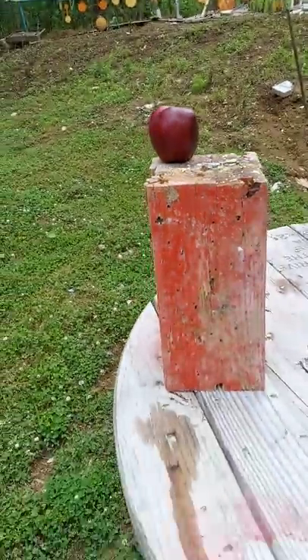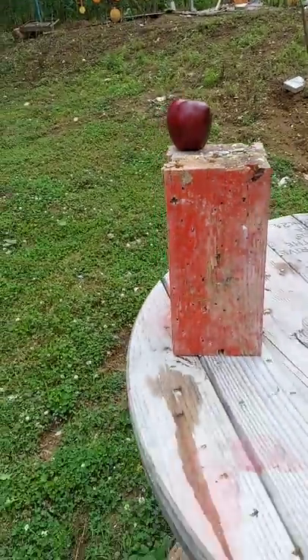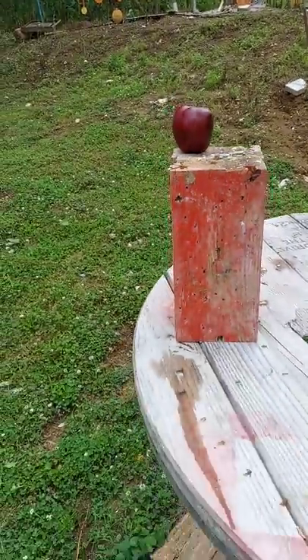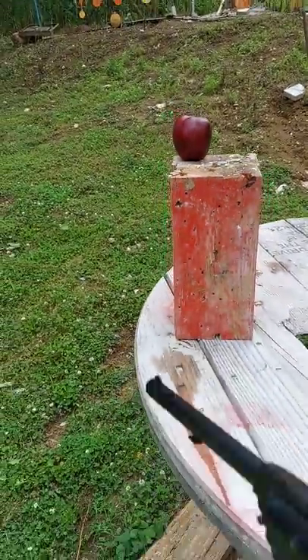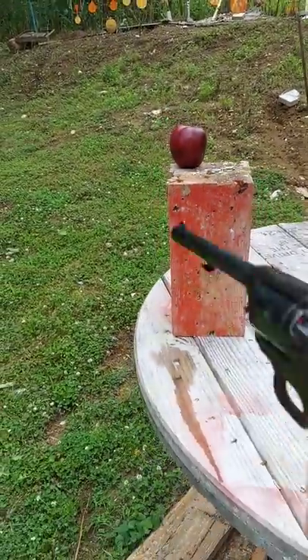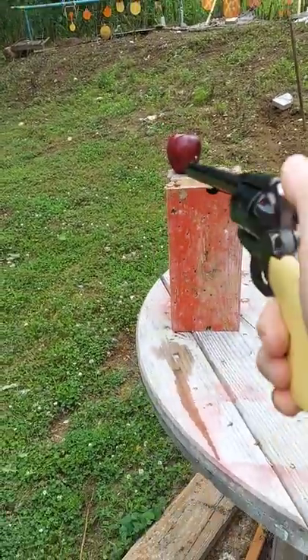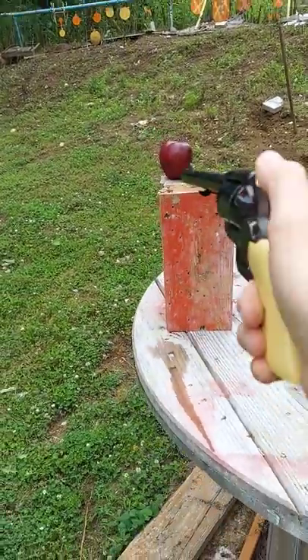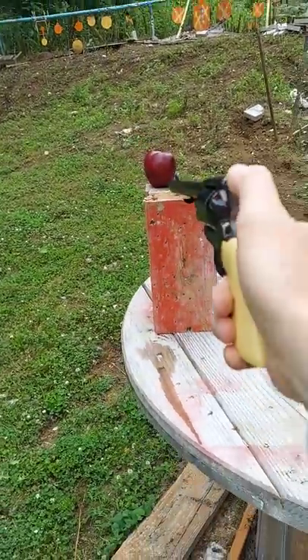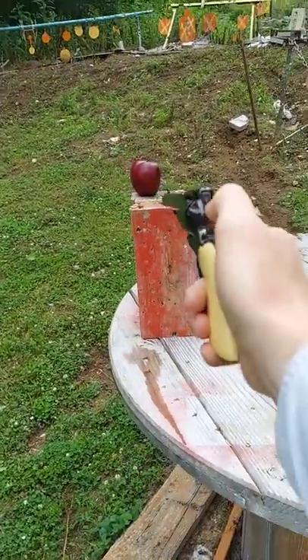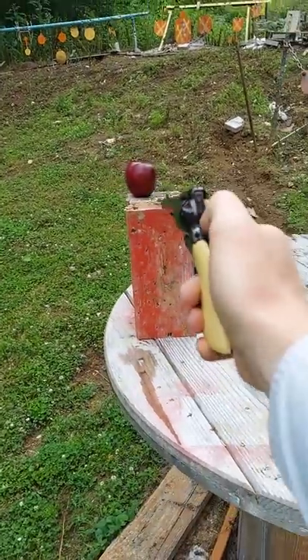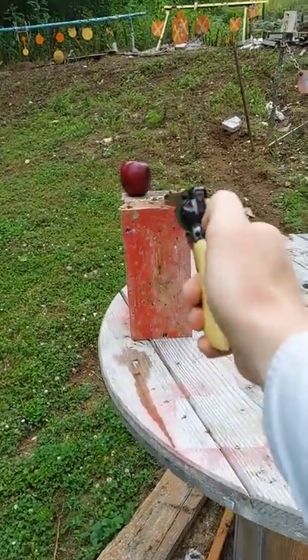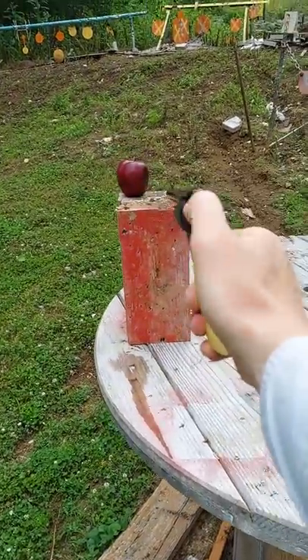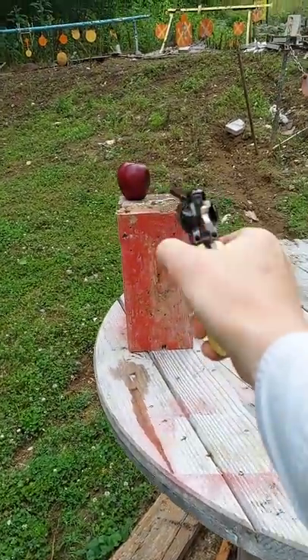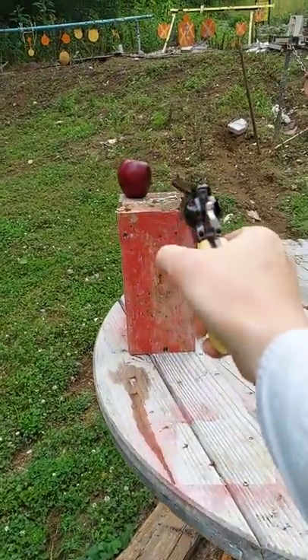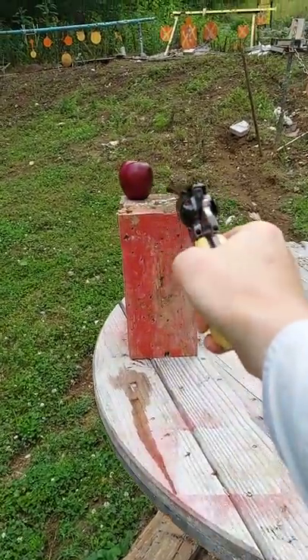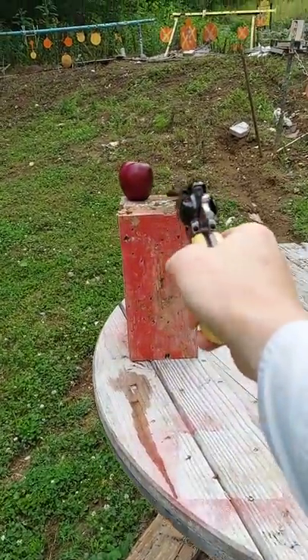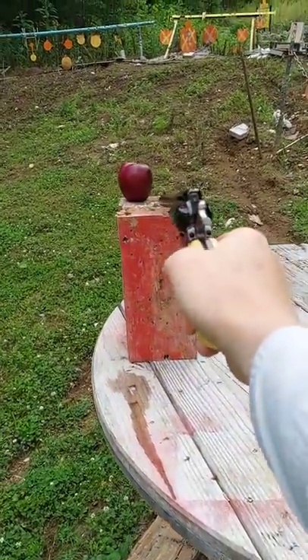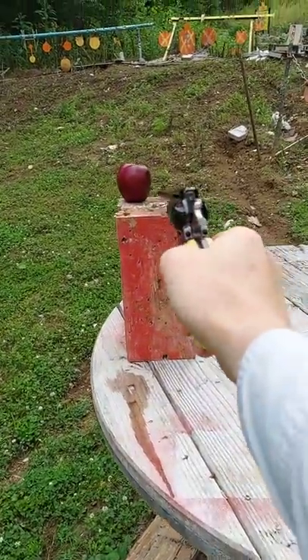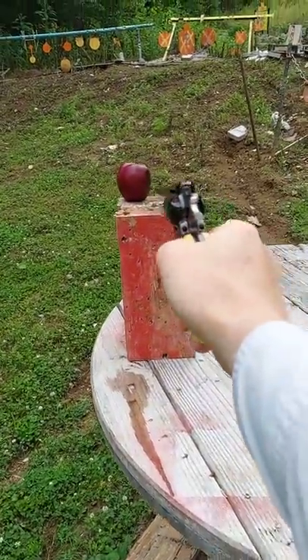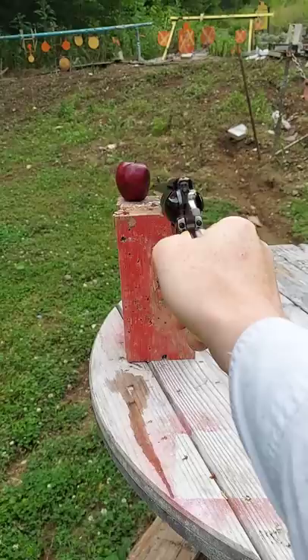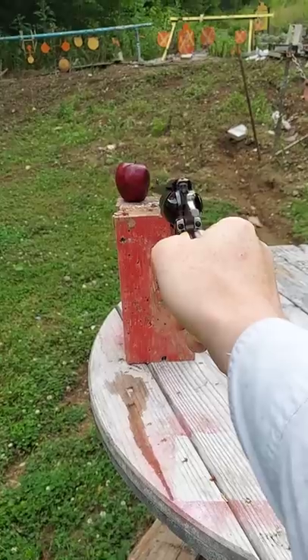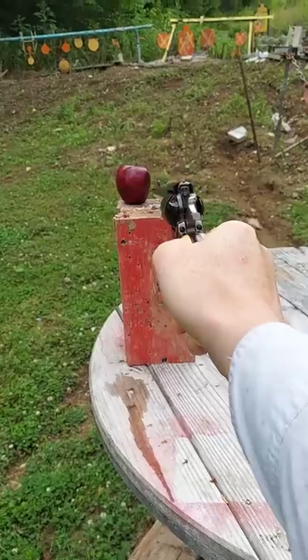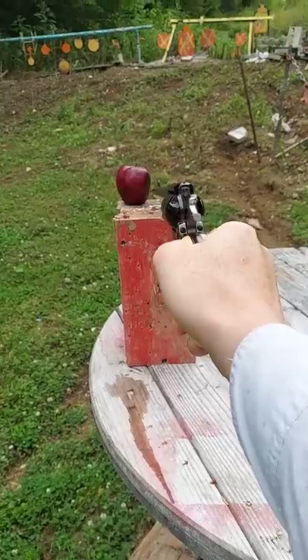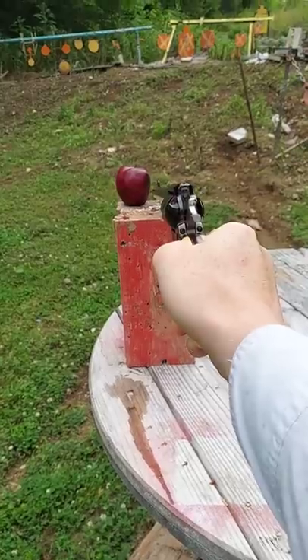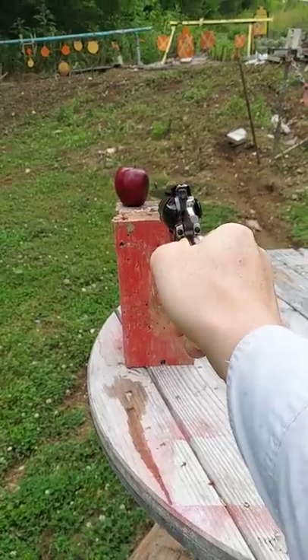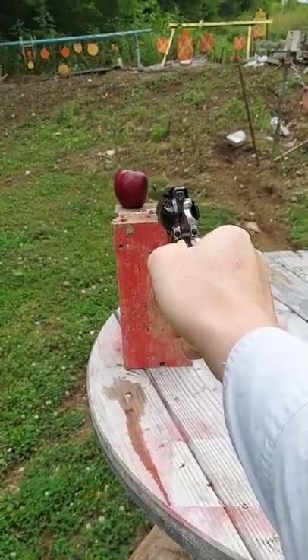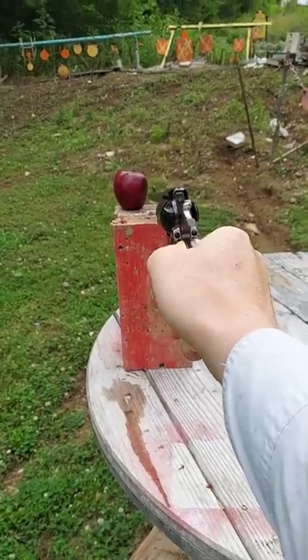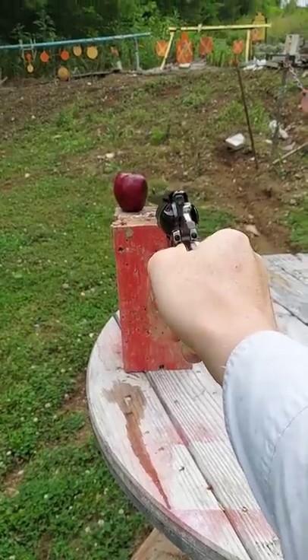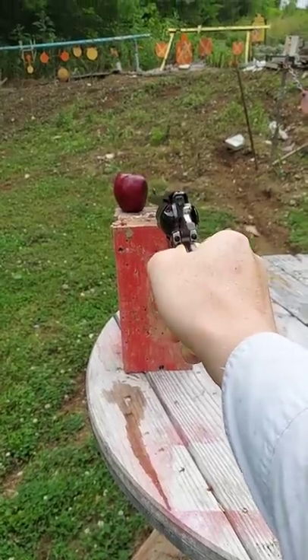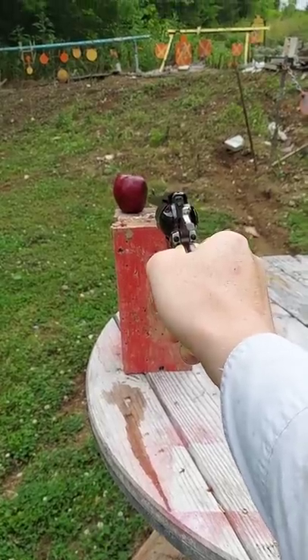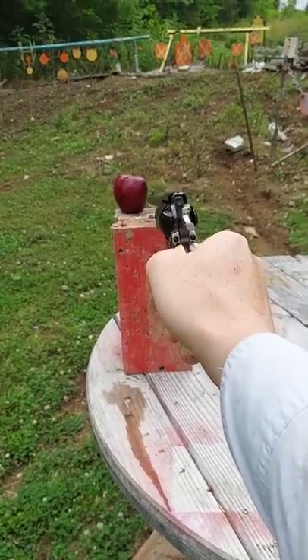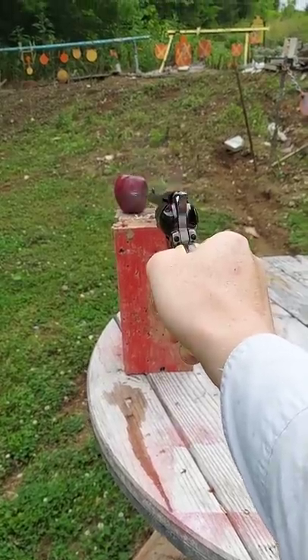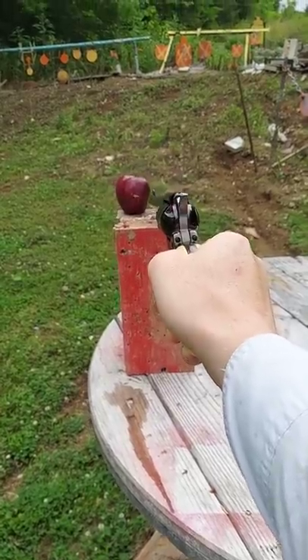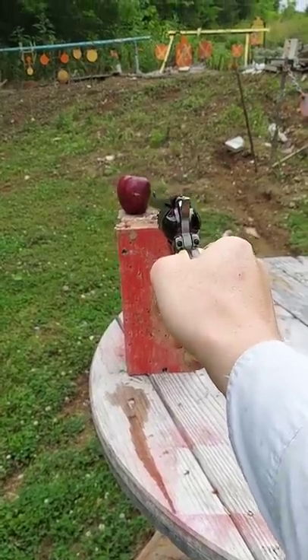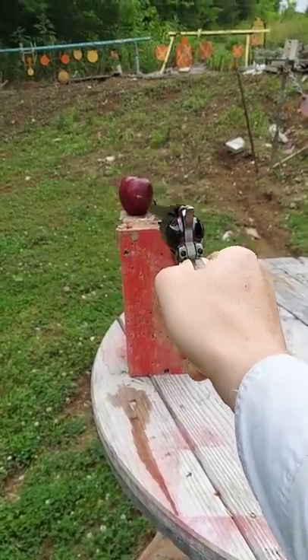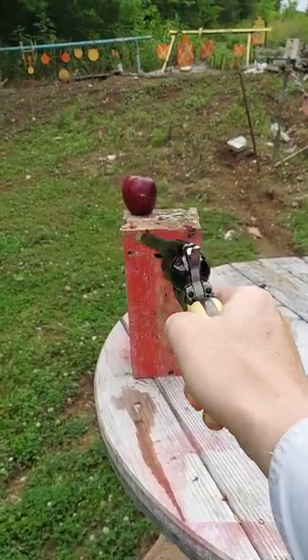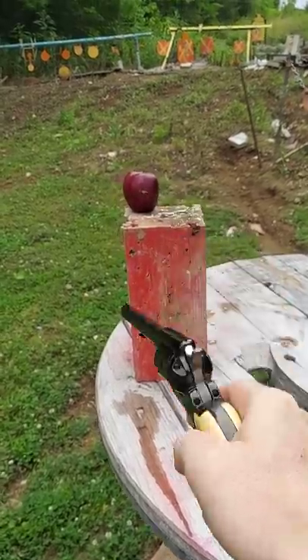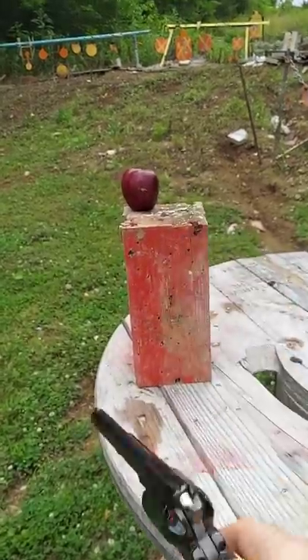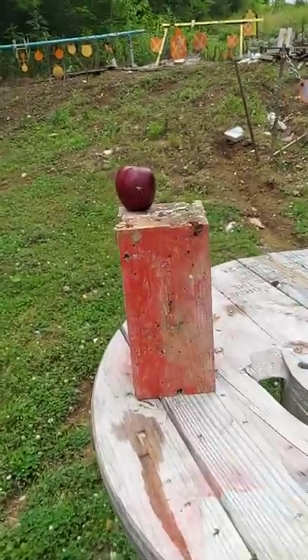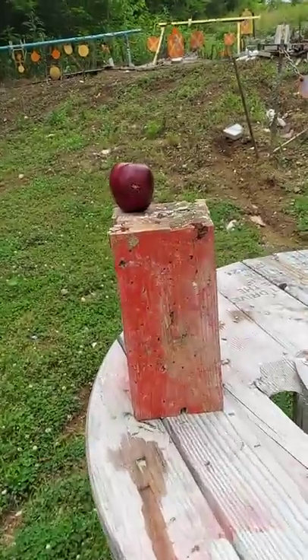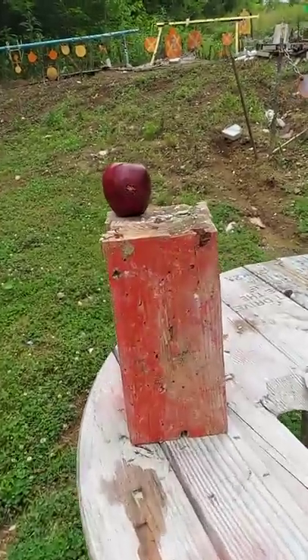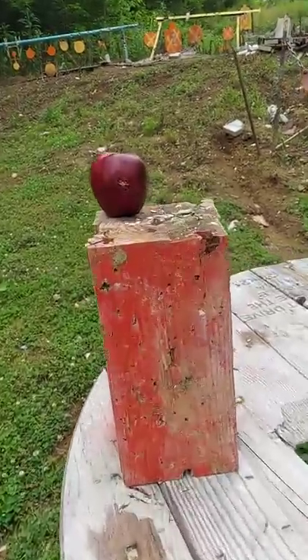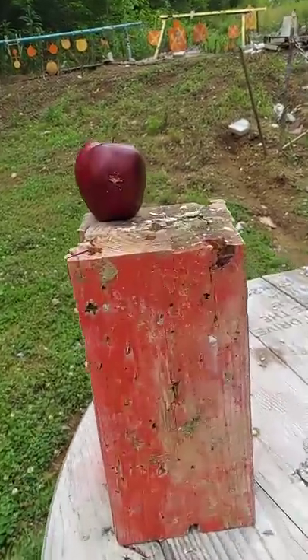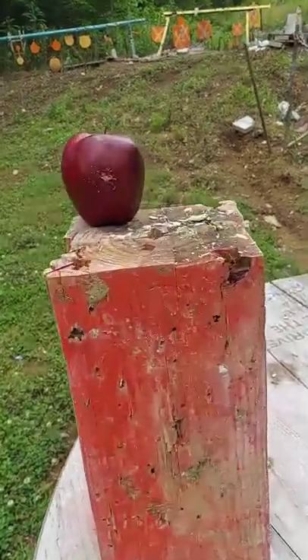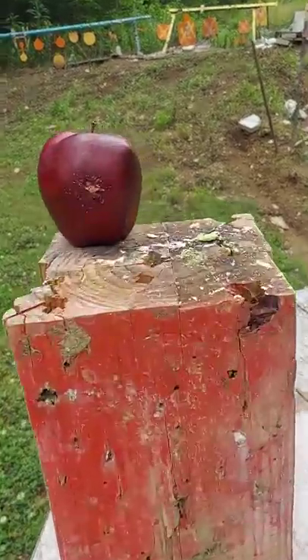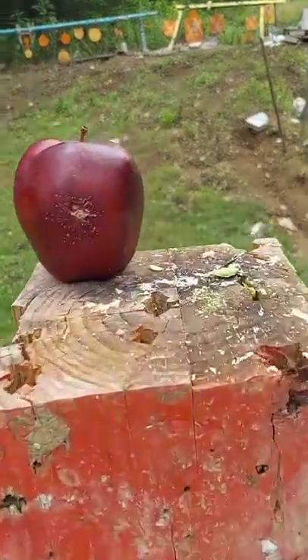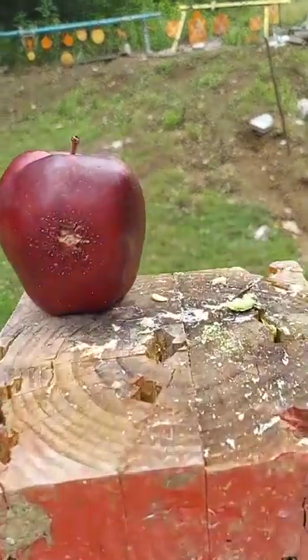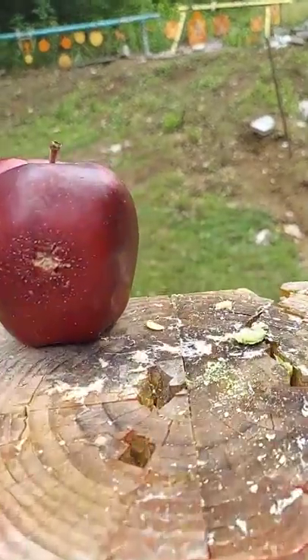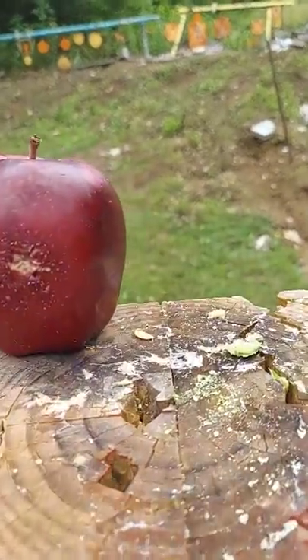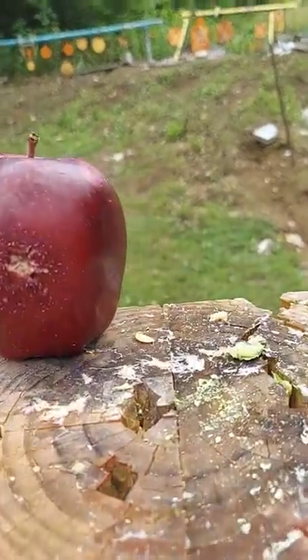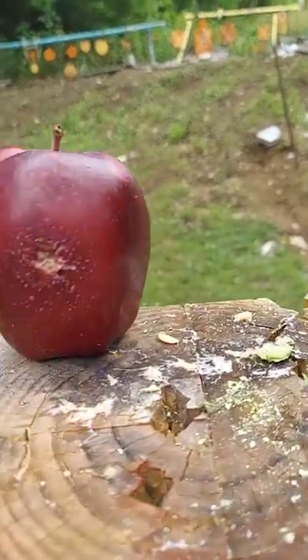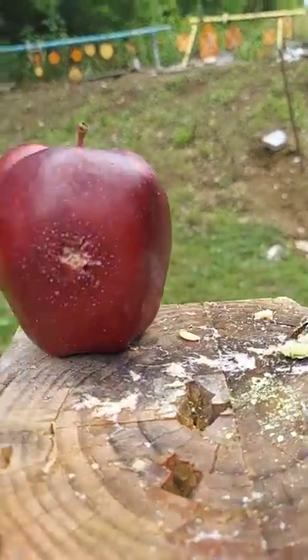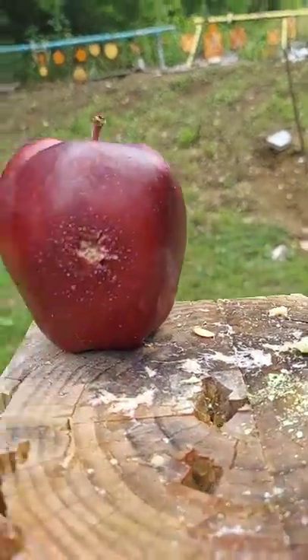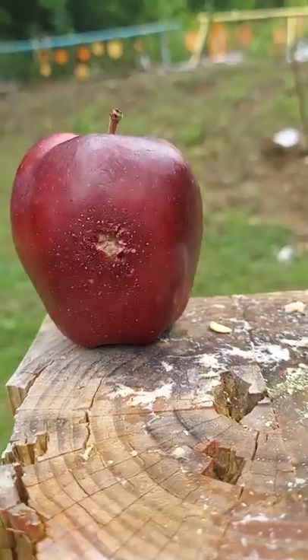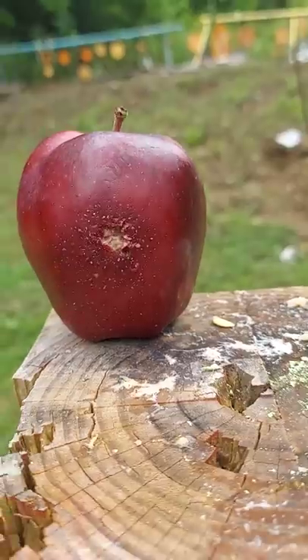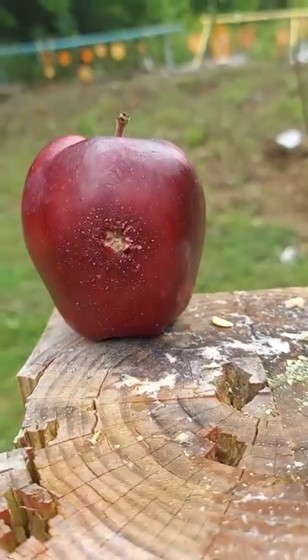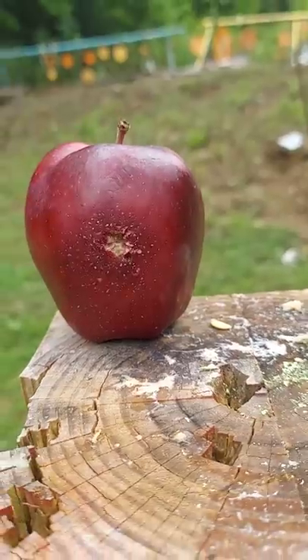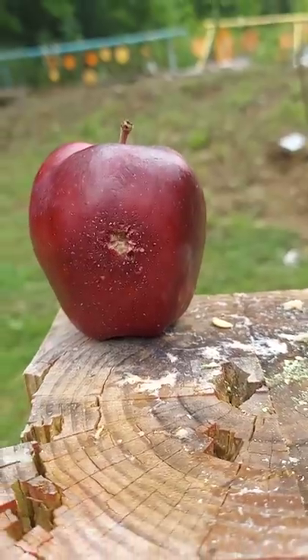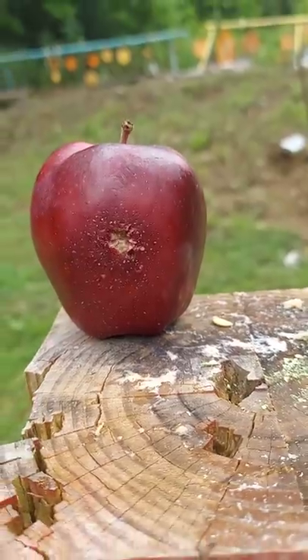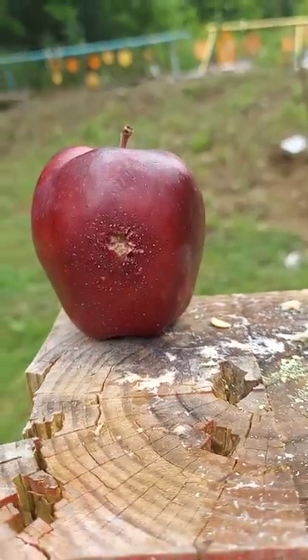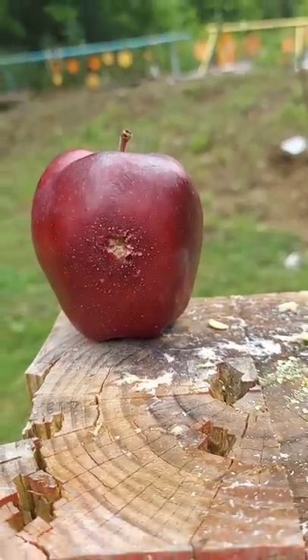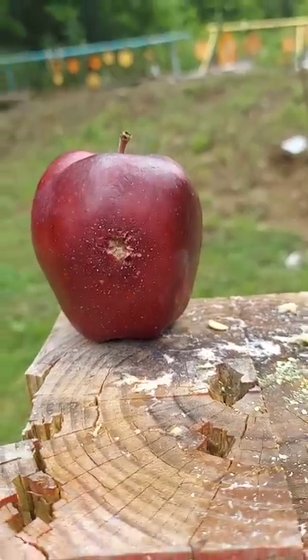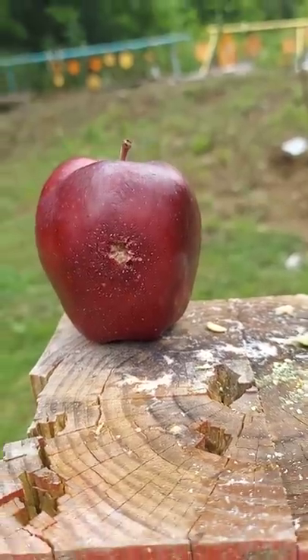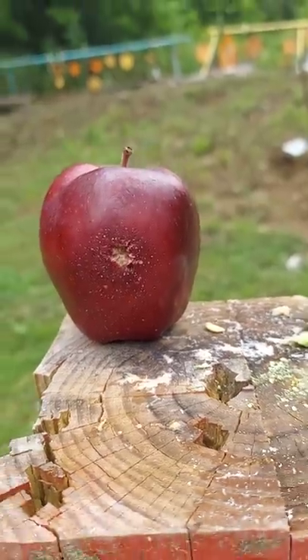A little bit closer — let's do two feet or so. I actually took a little chunk out of it.